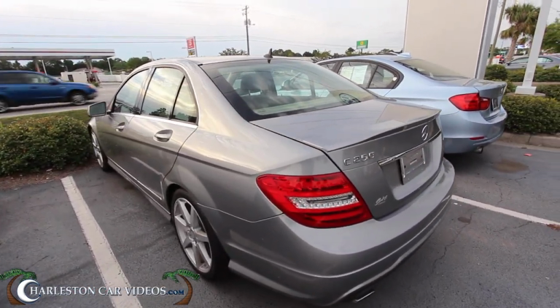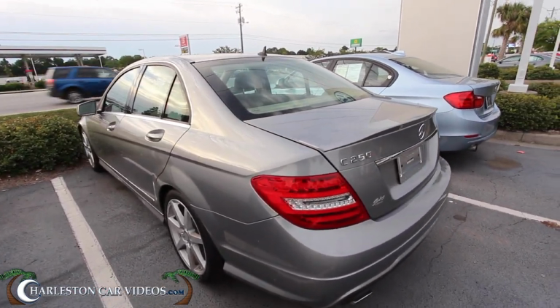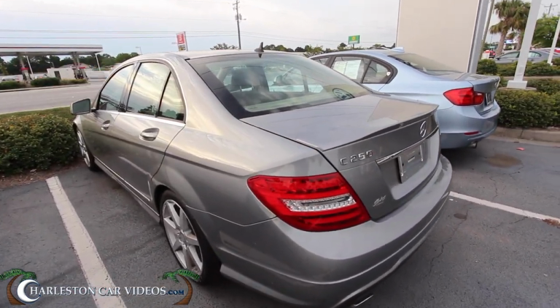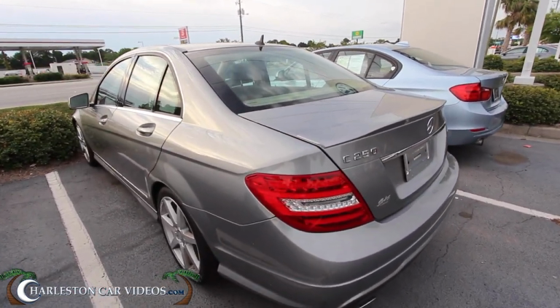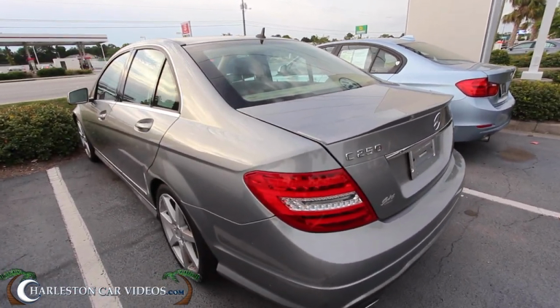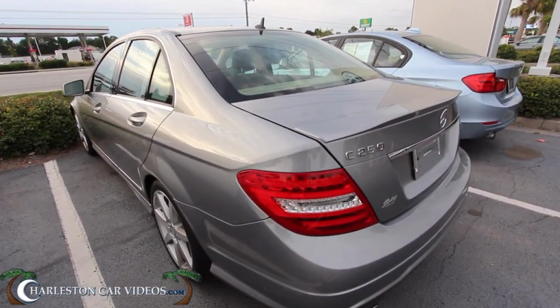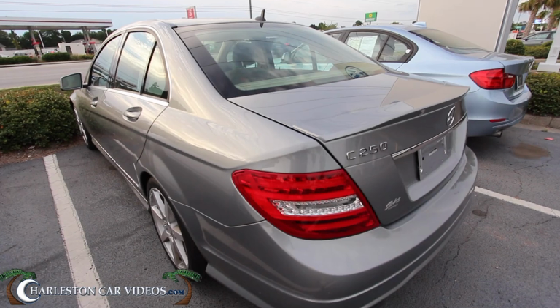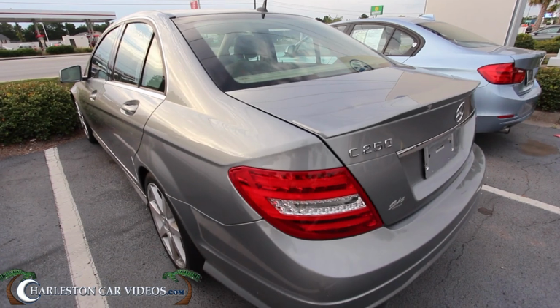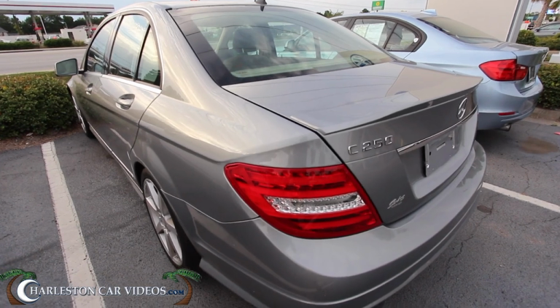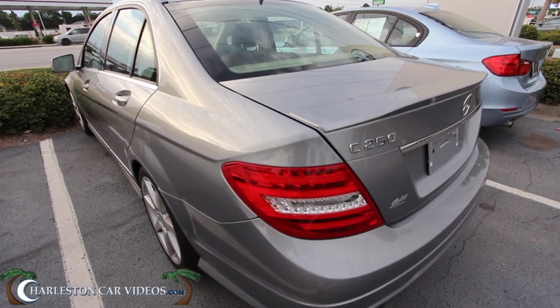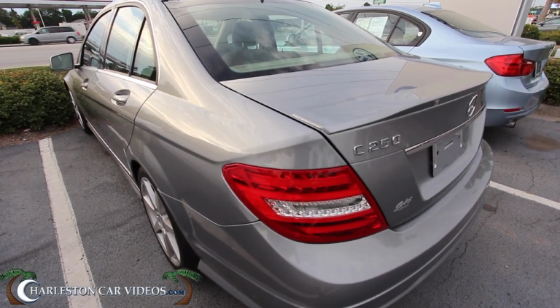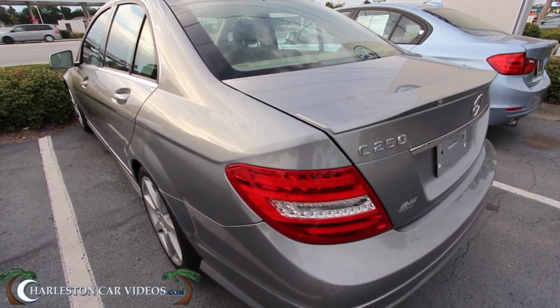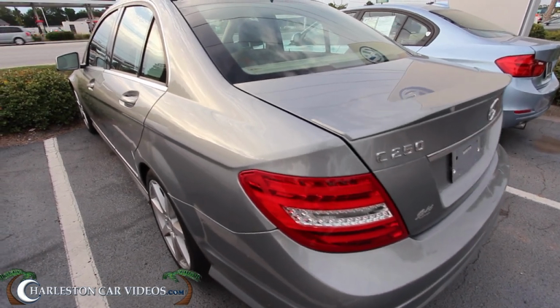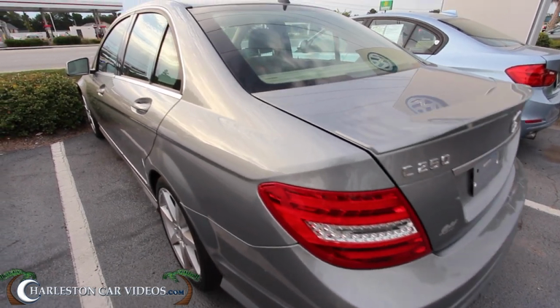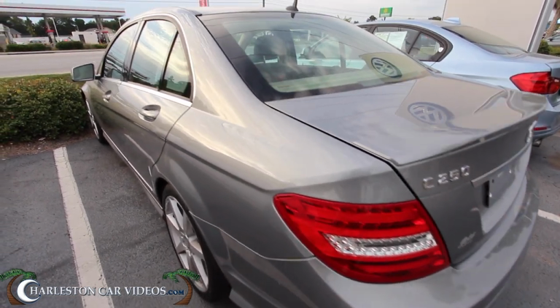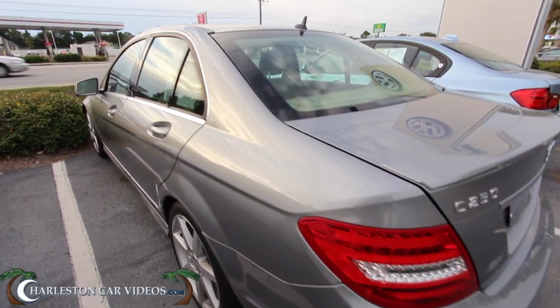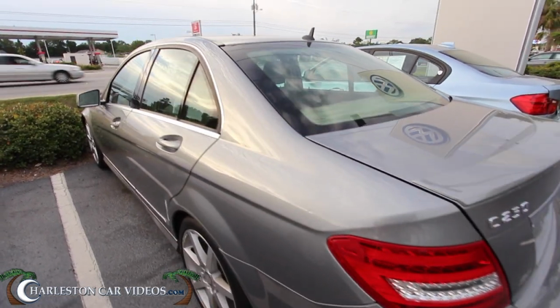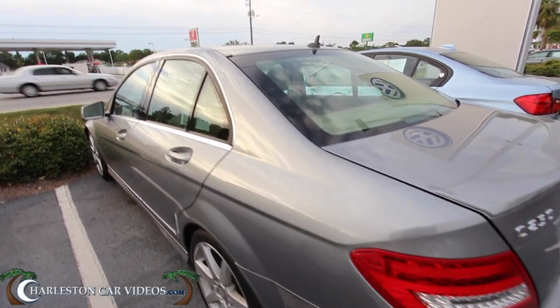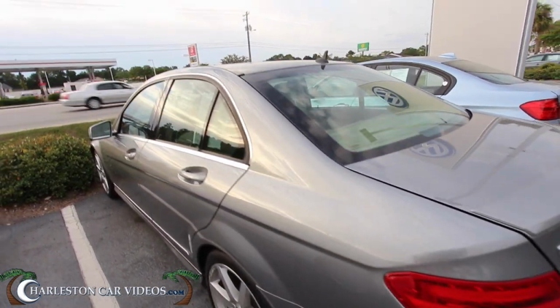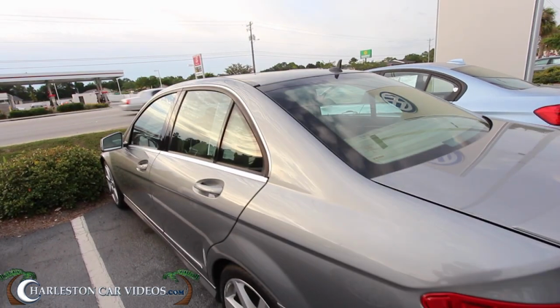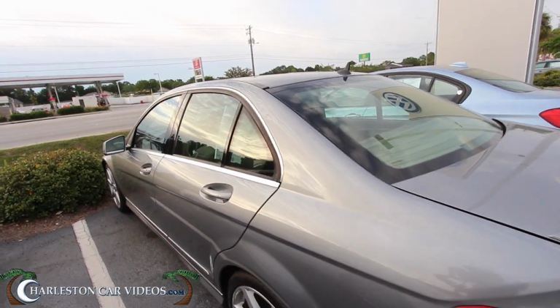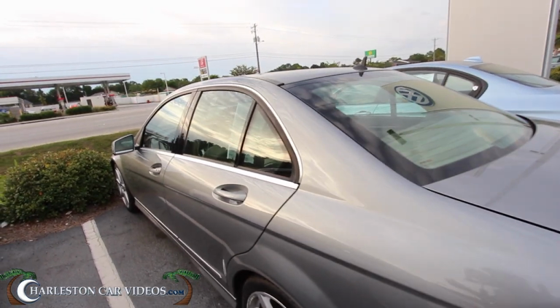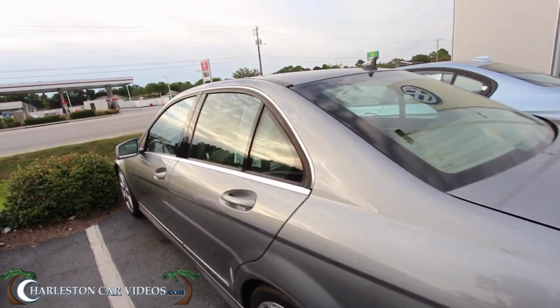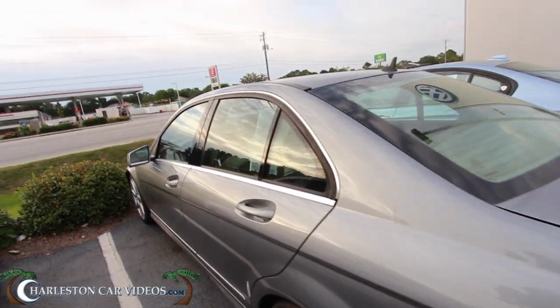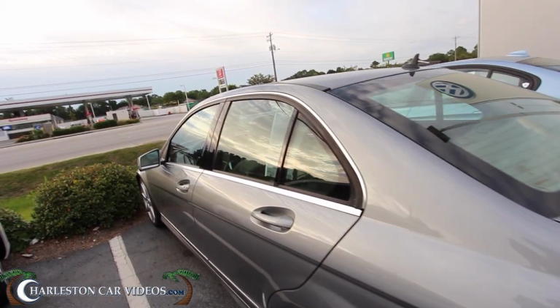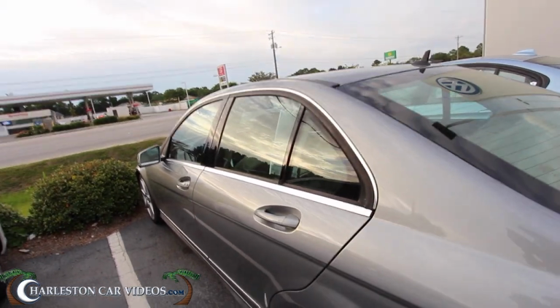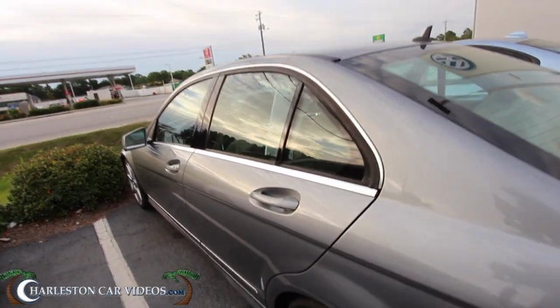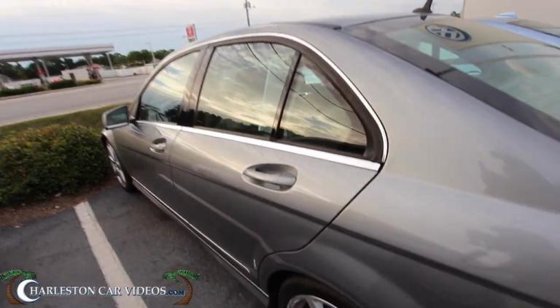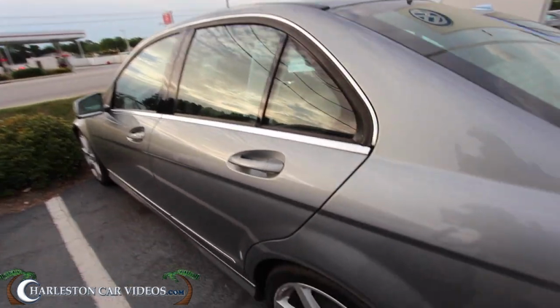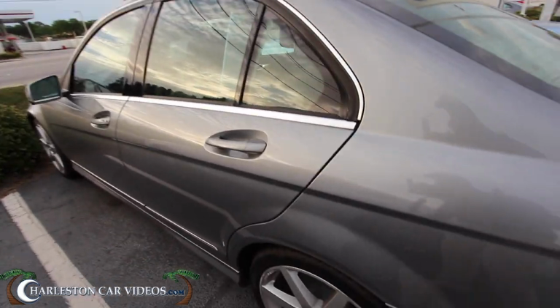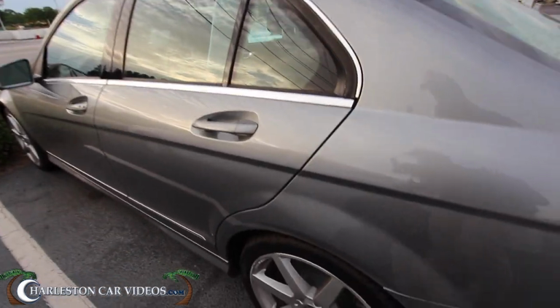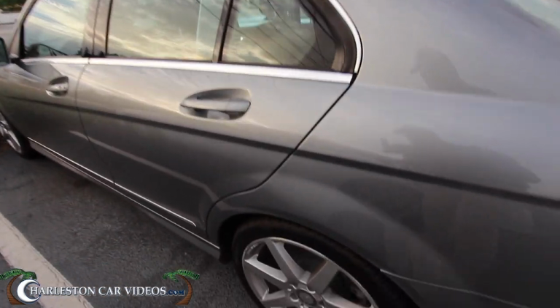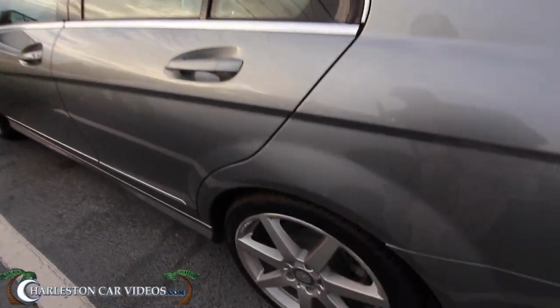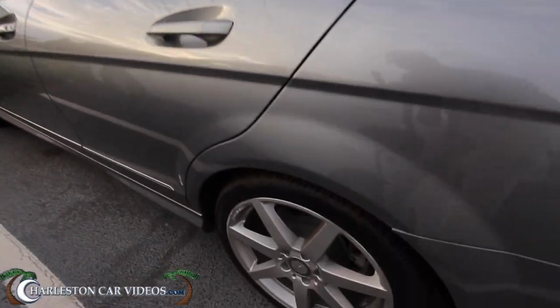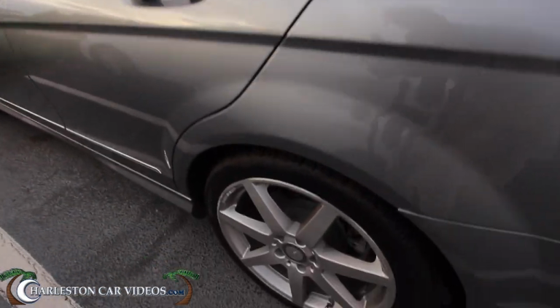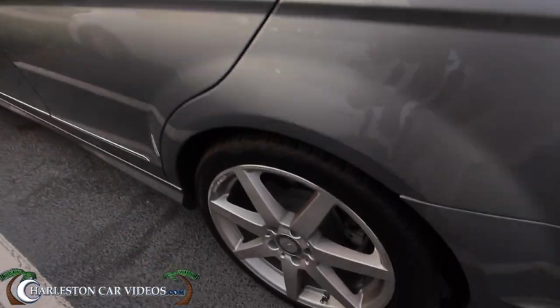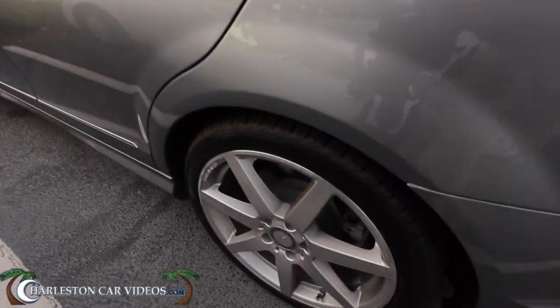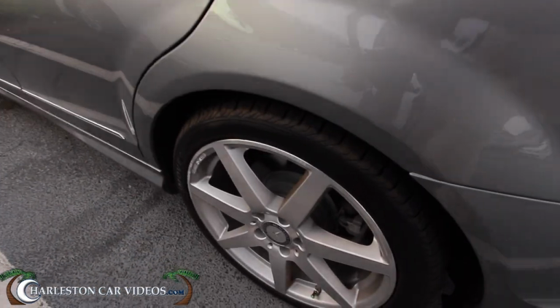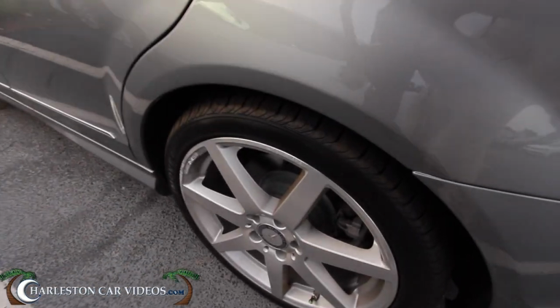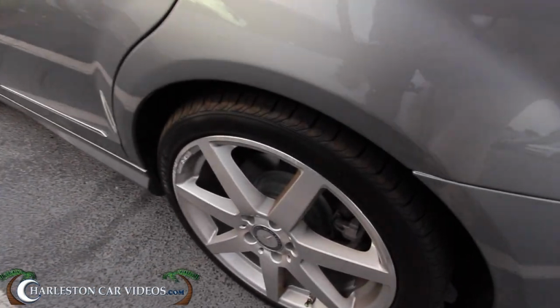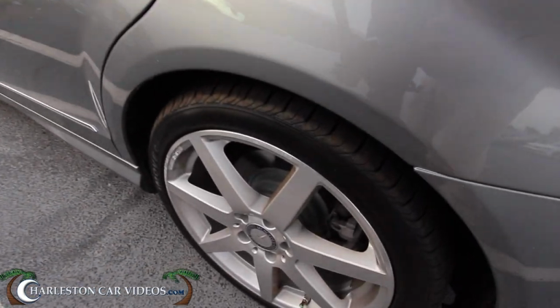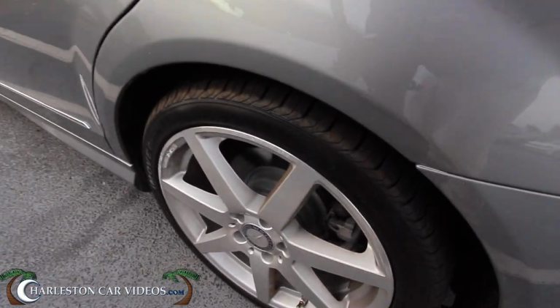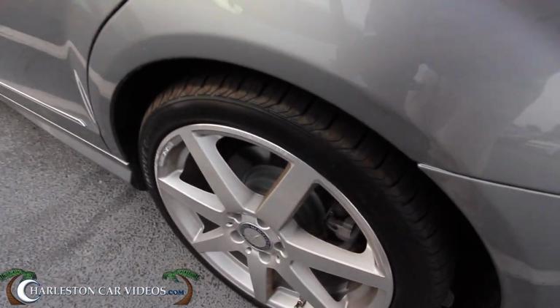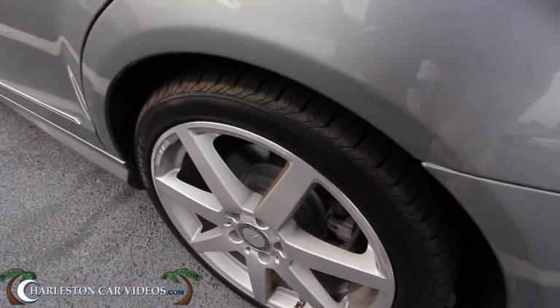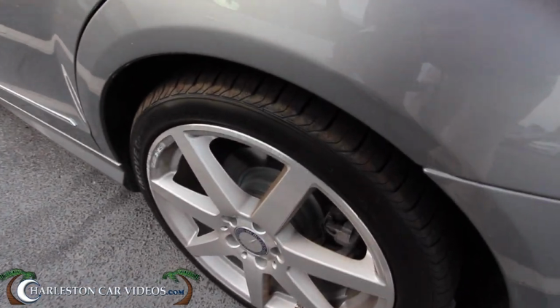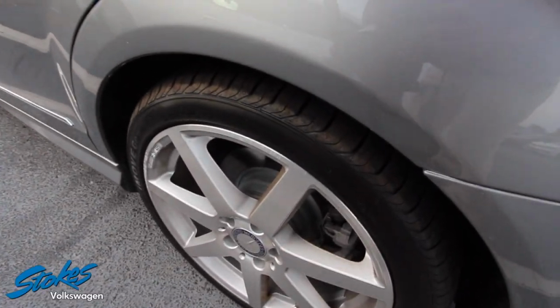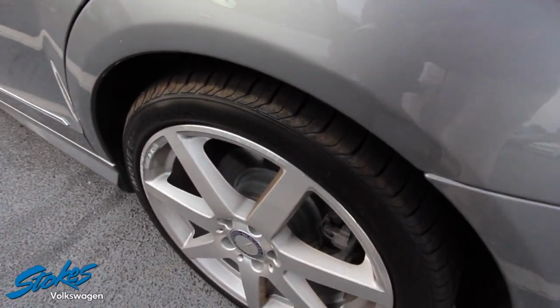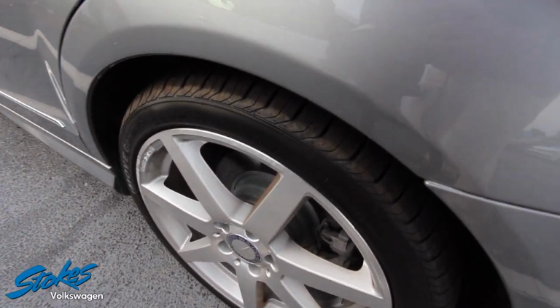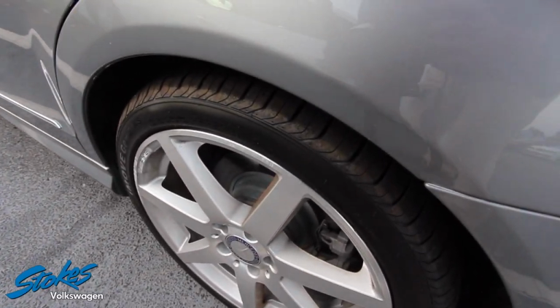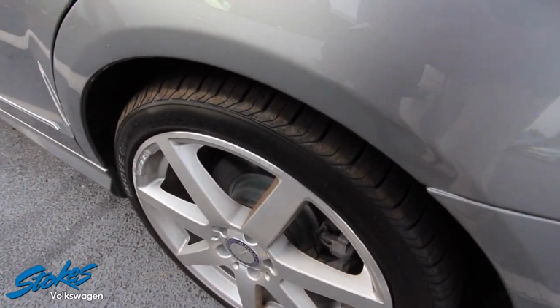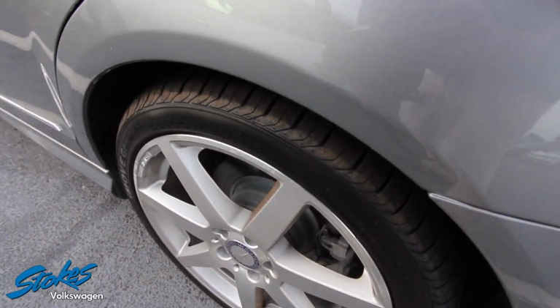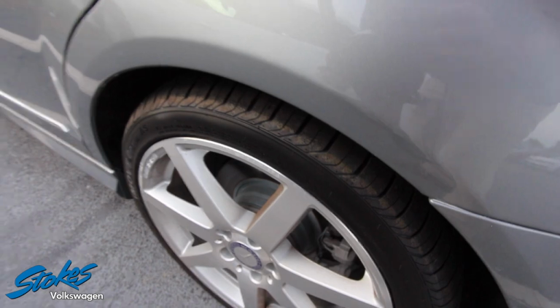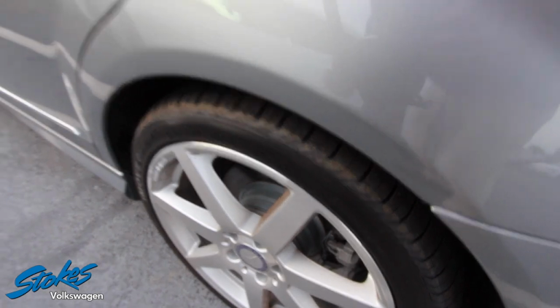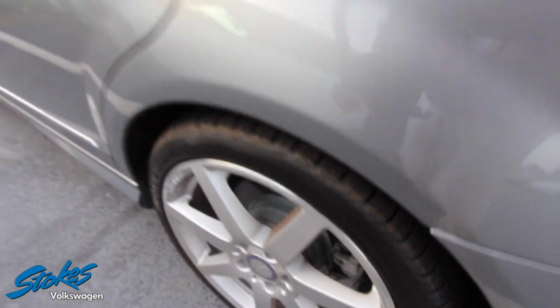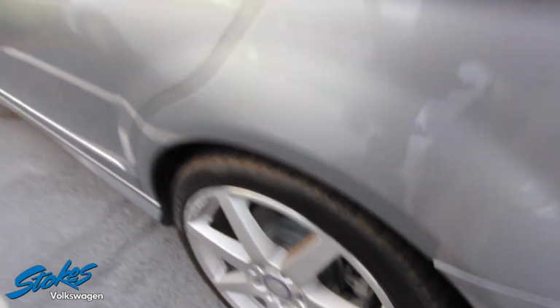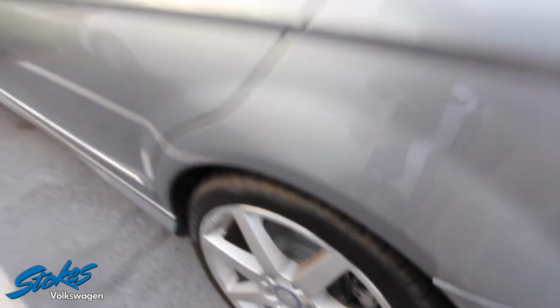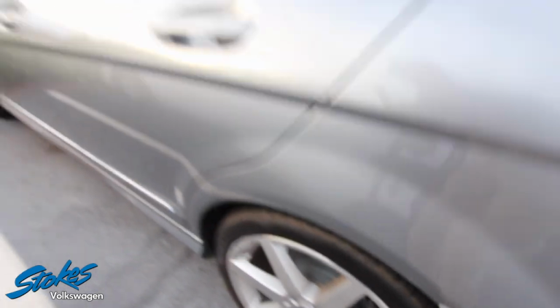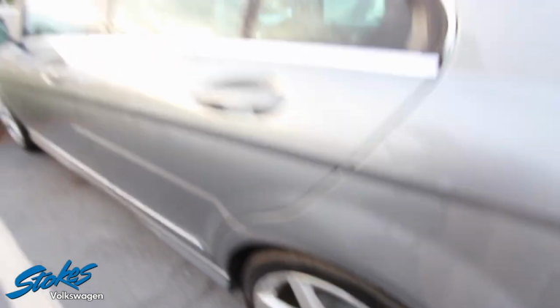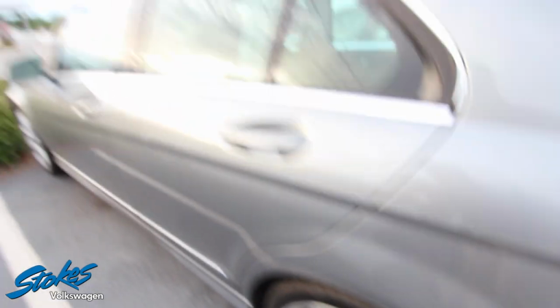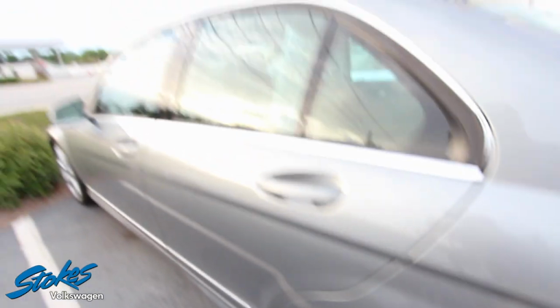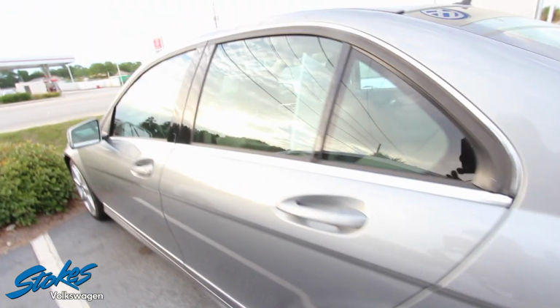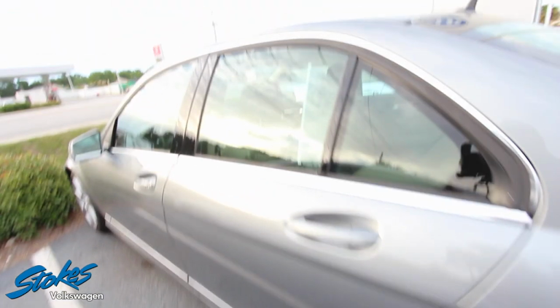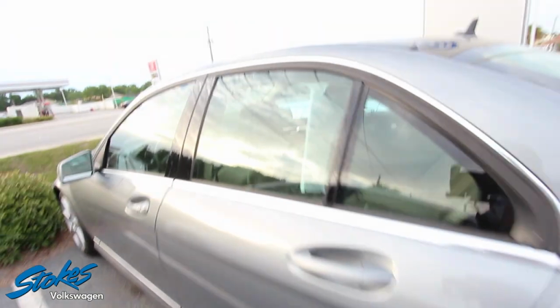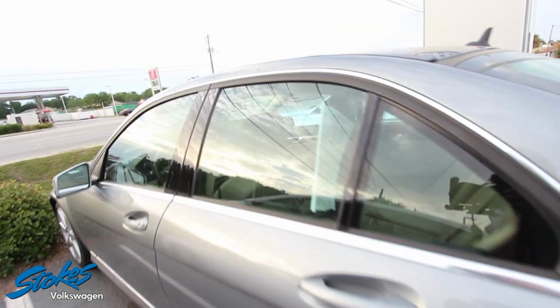Tail lights look good, headlights look nice, and the back tires are in good shape — you won't have to worry about putting new tires on.